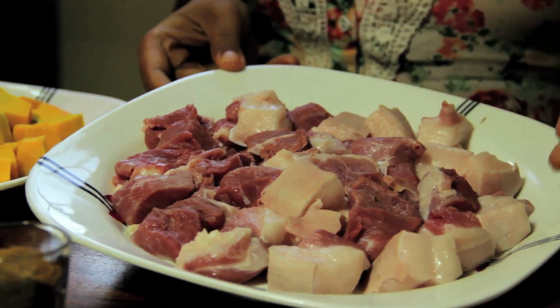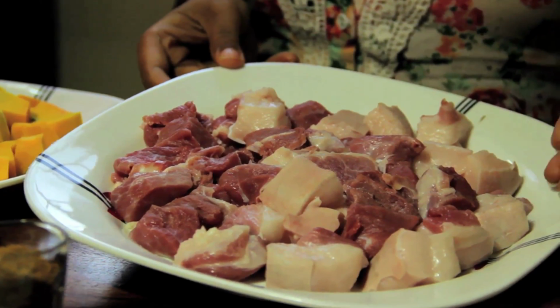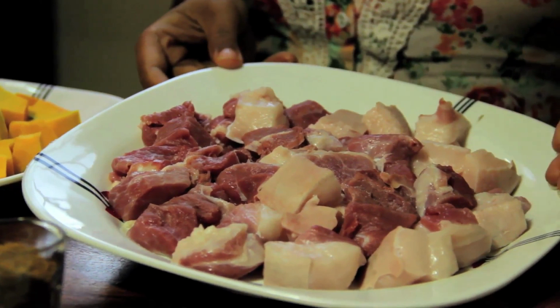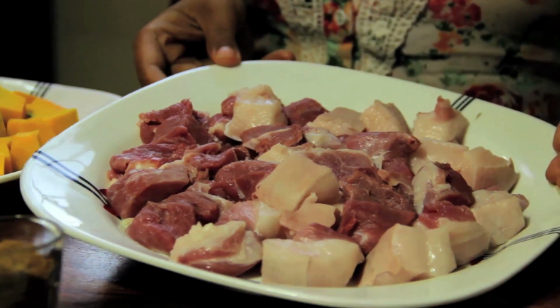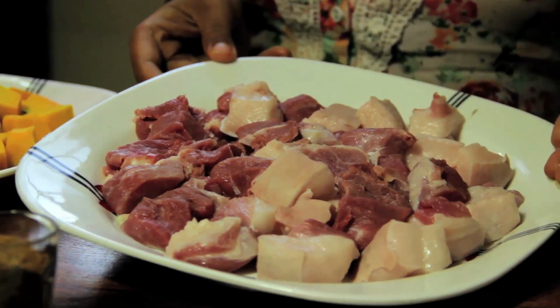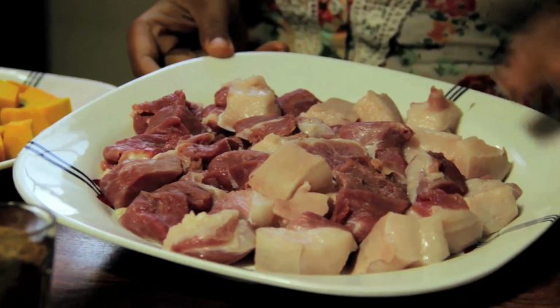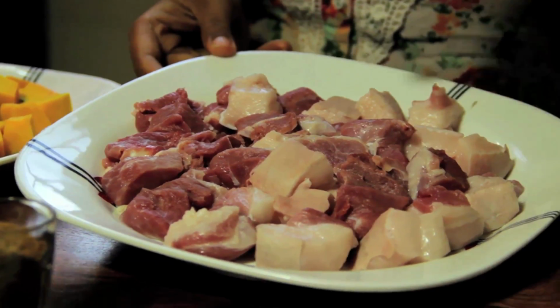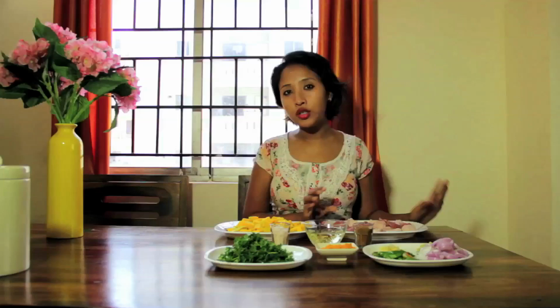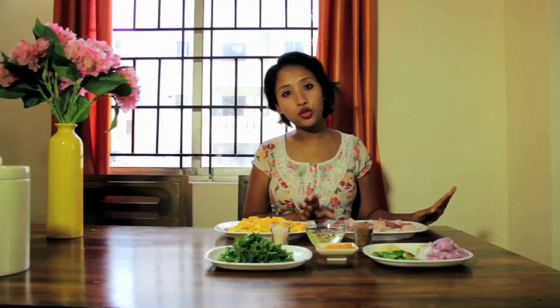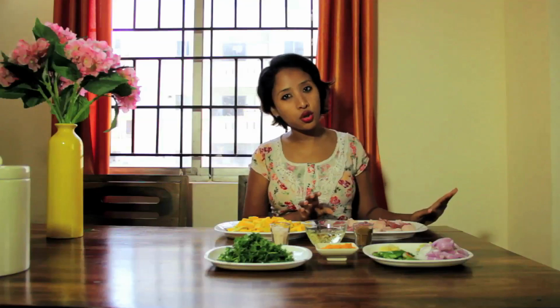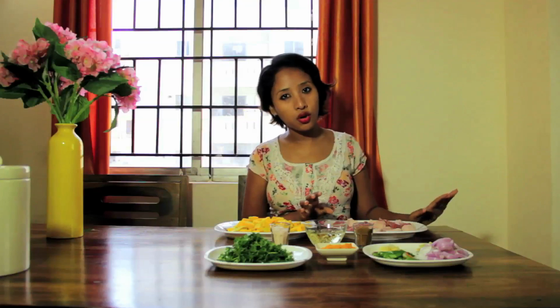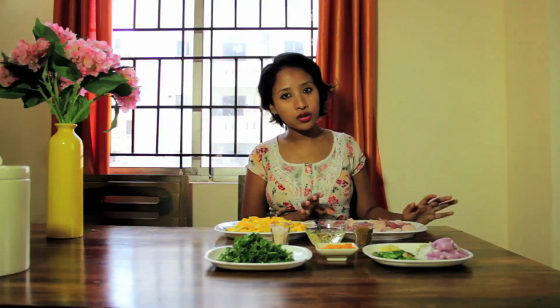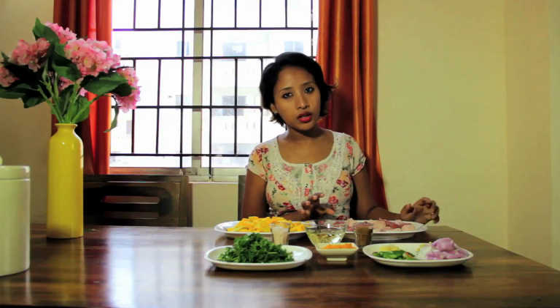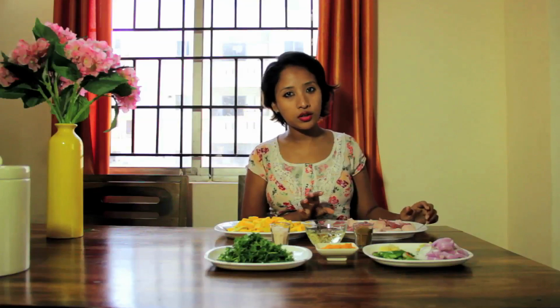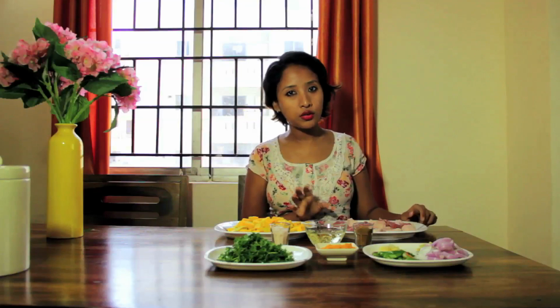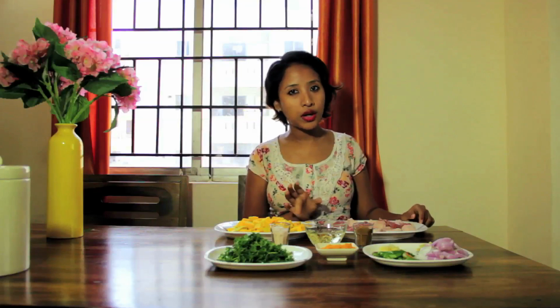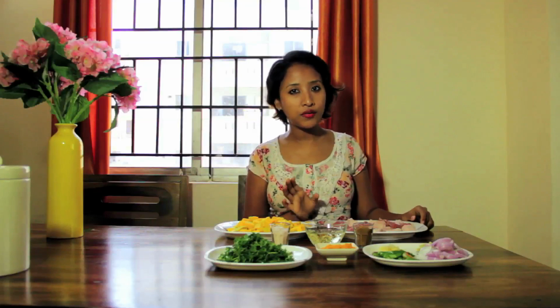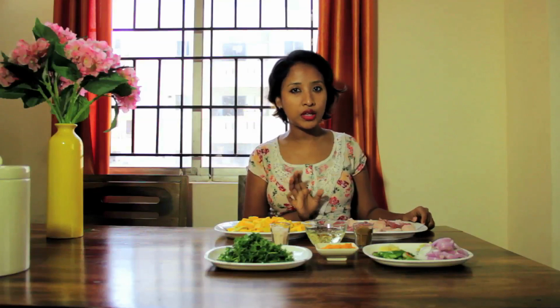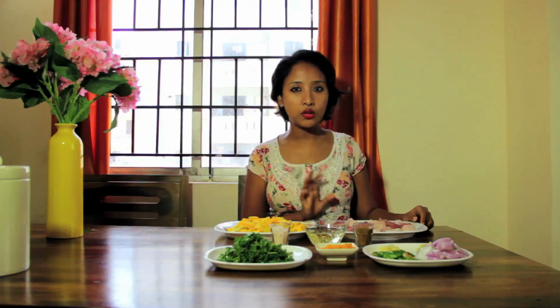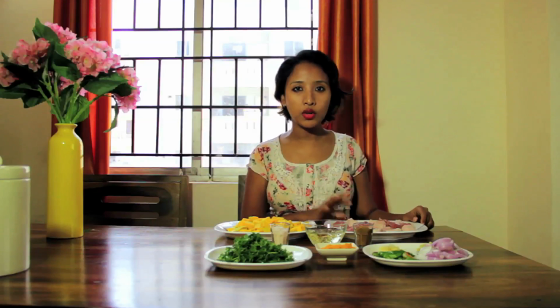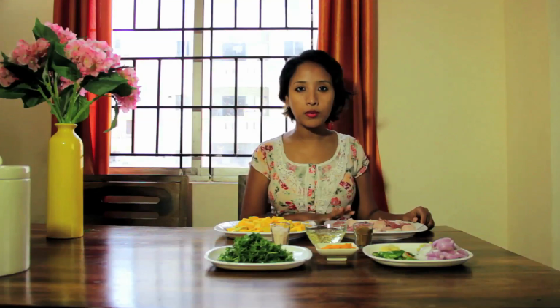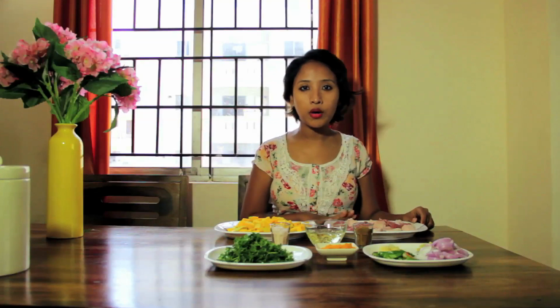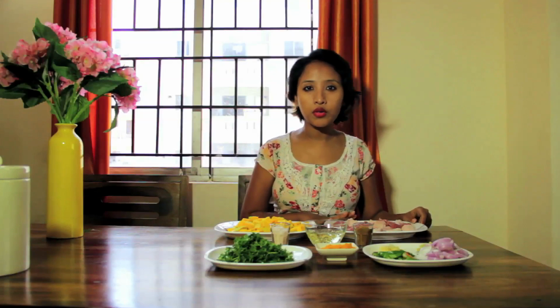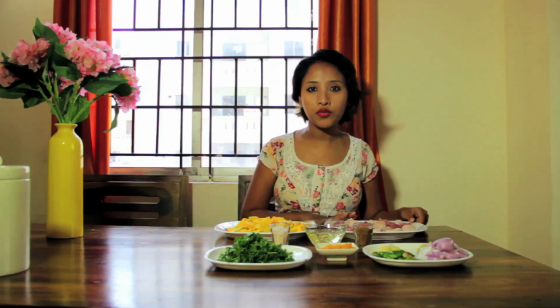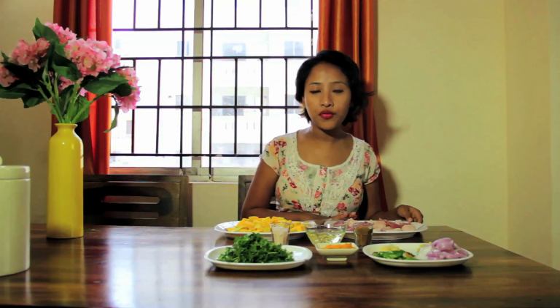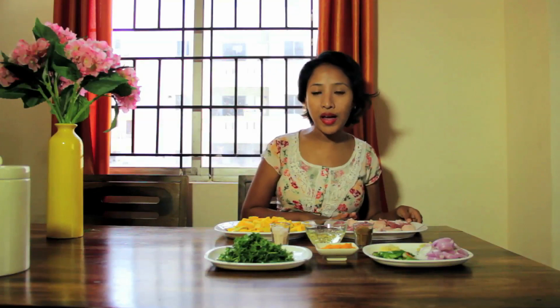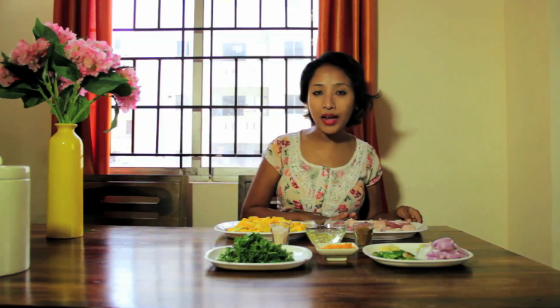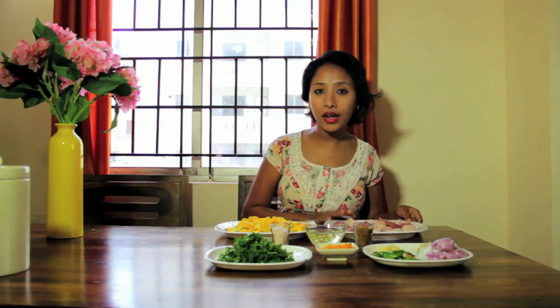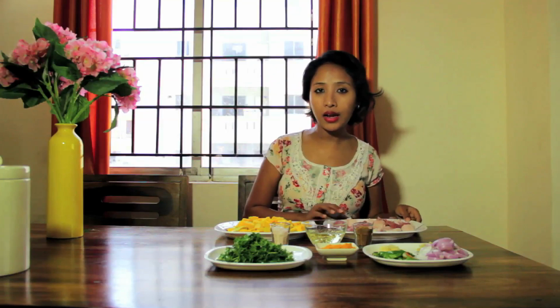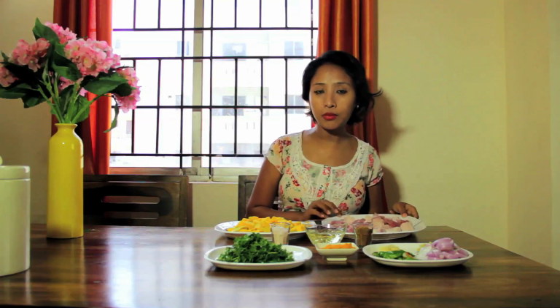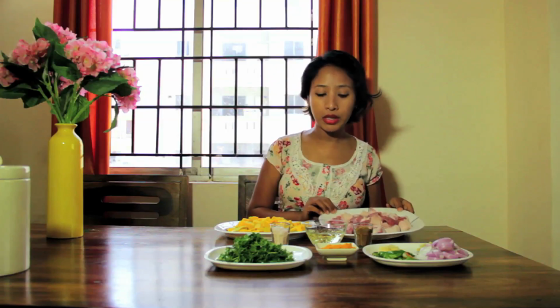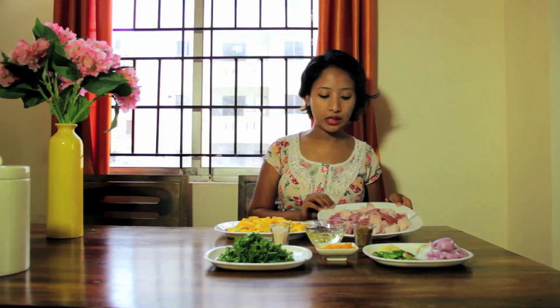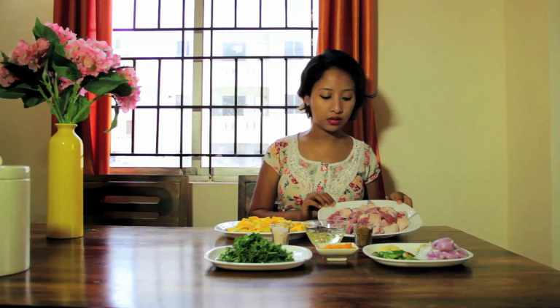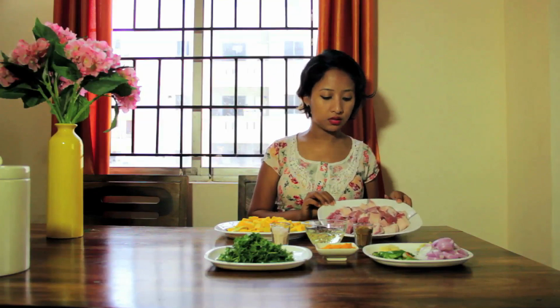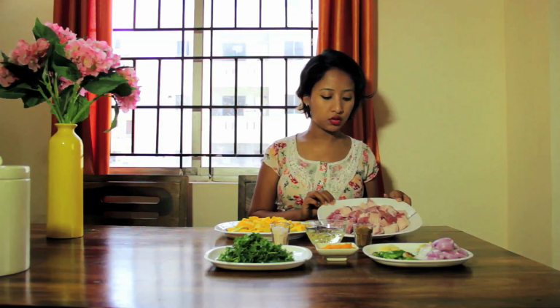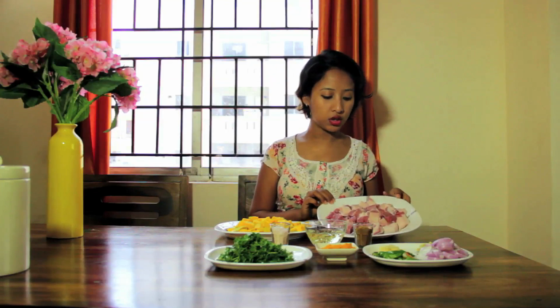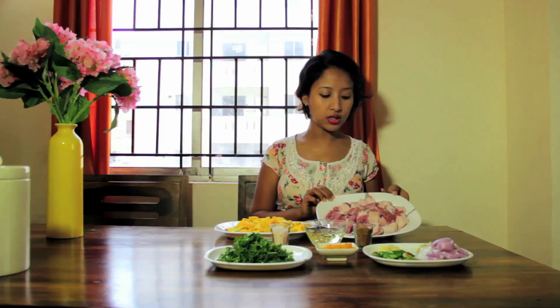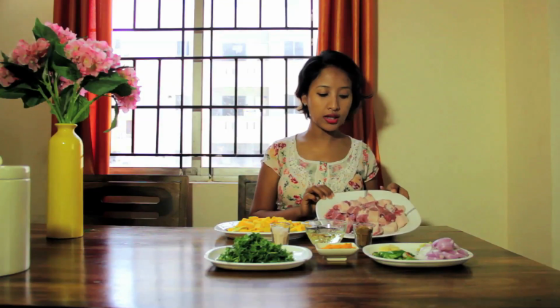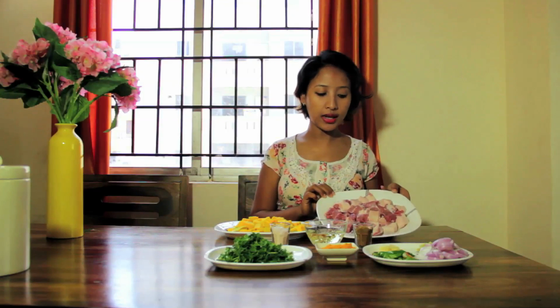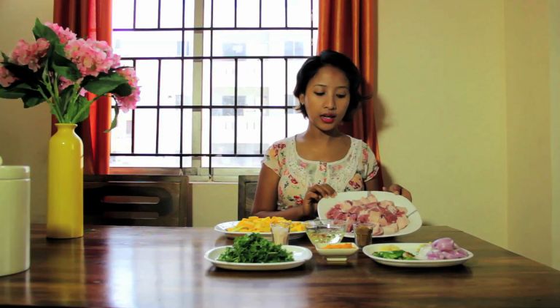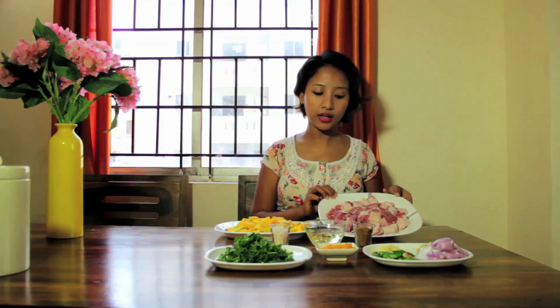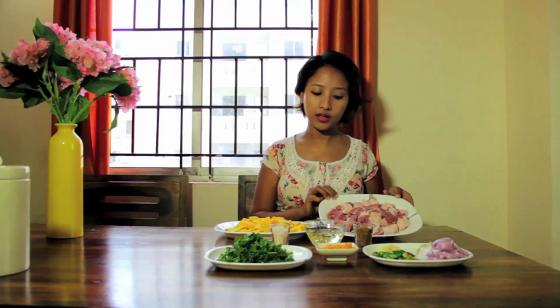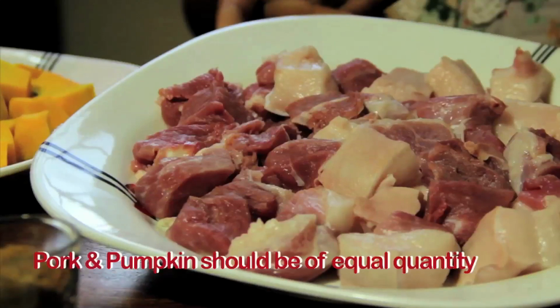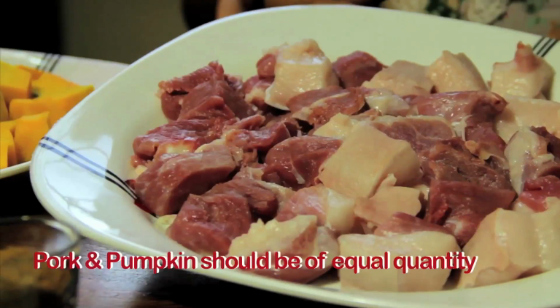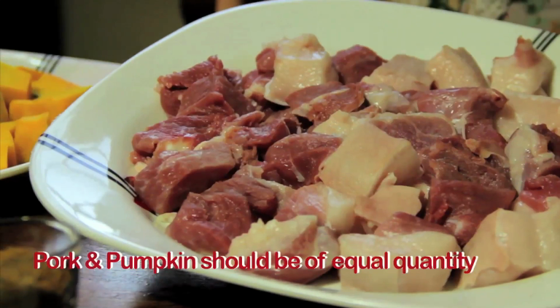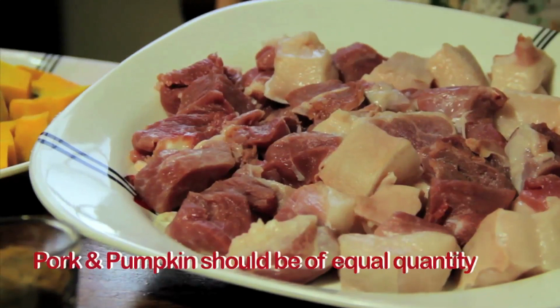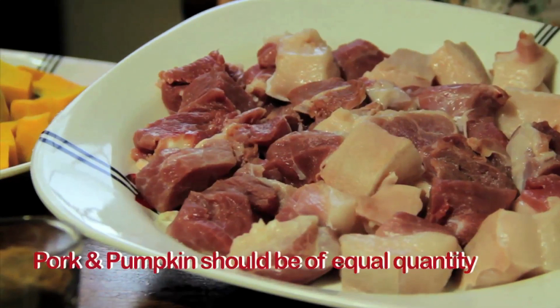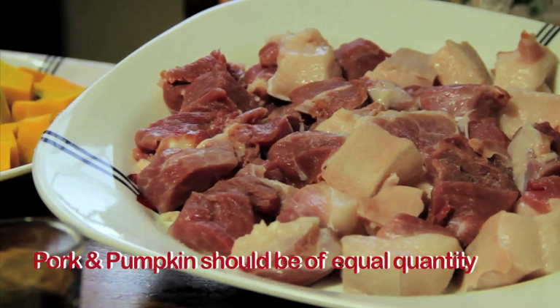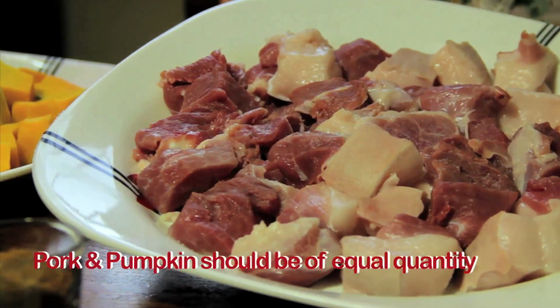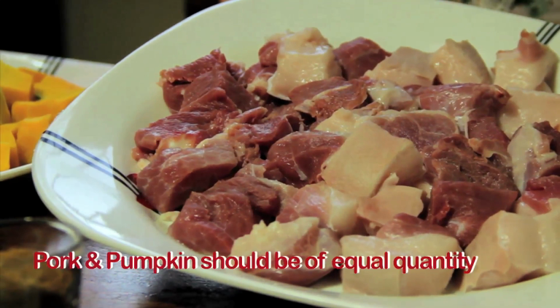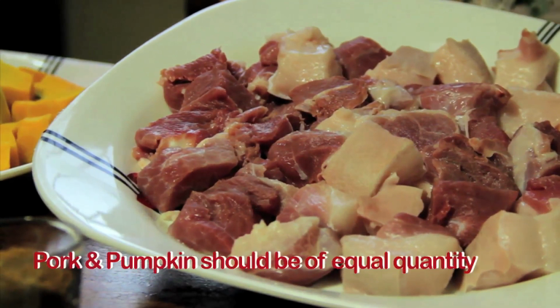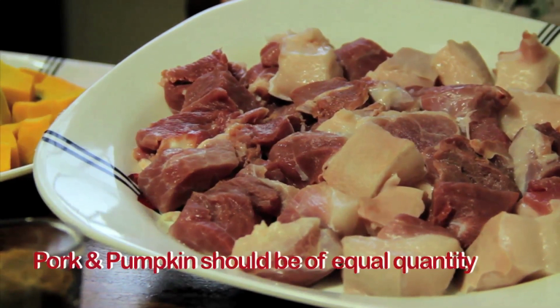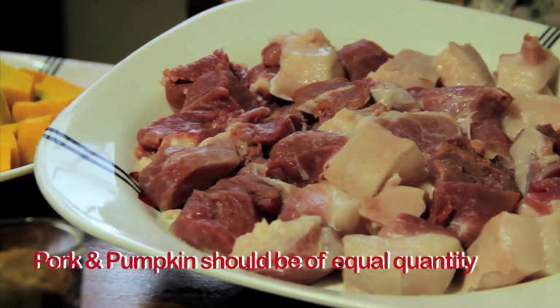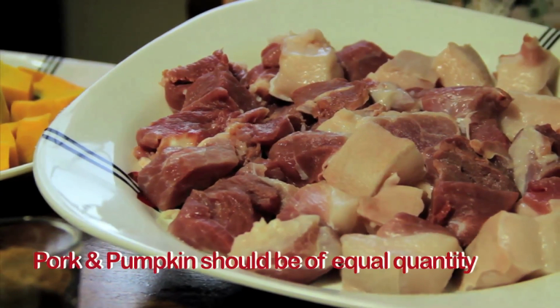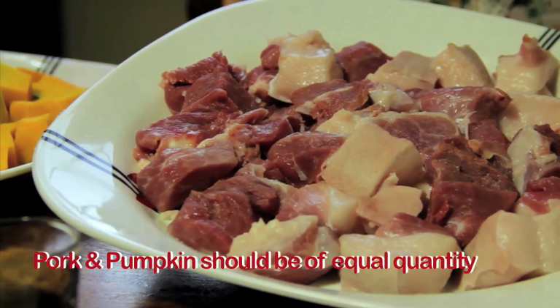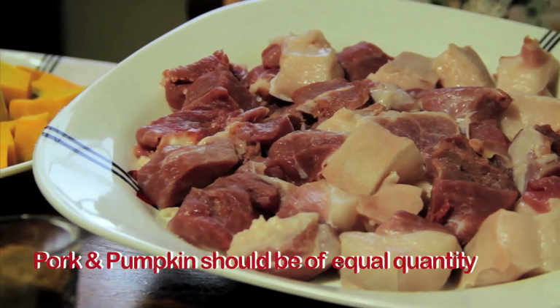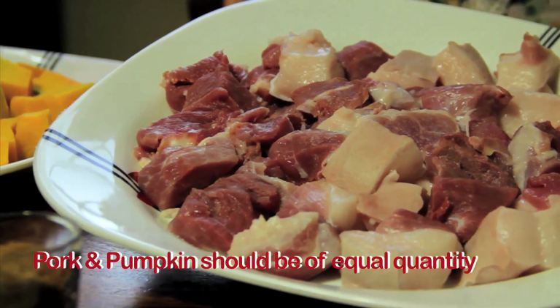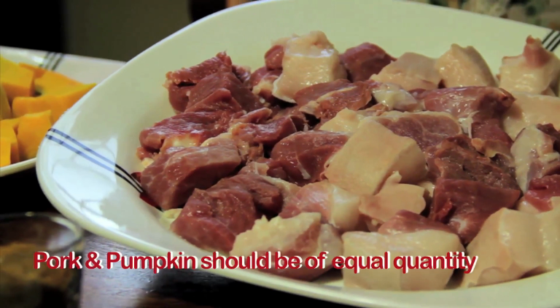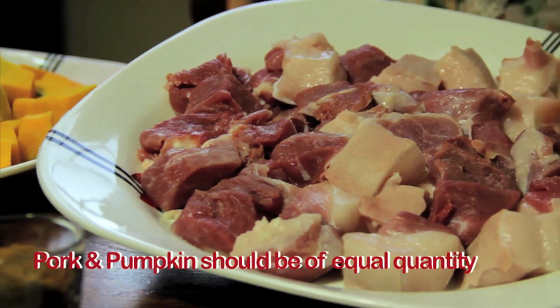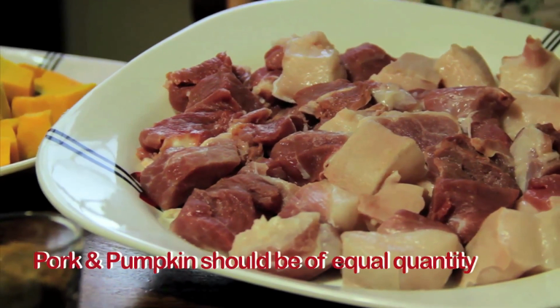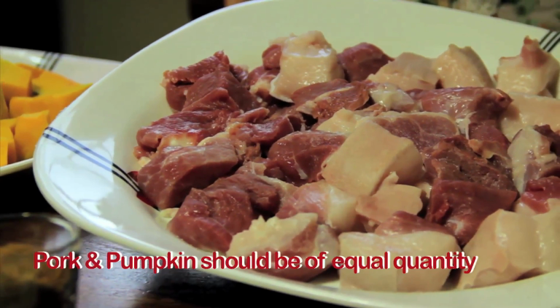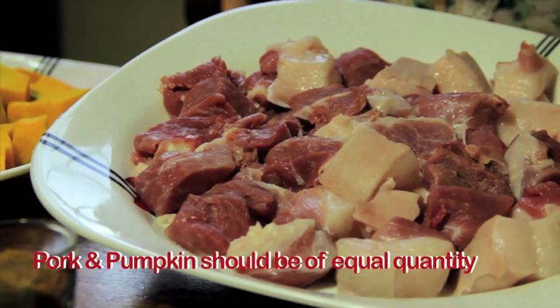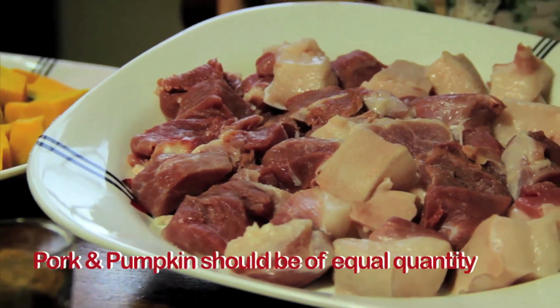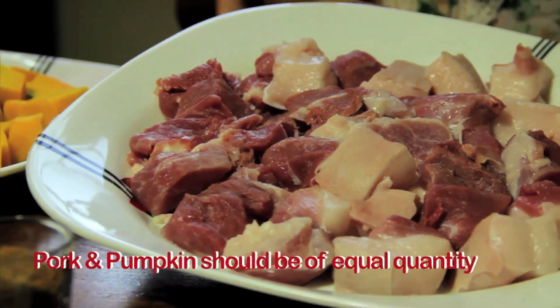However, you have to ensure that you have an equal amount of fat and meat, just like I did. The pumpkin and pork have to be of equal quantities.